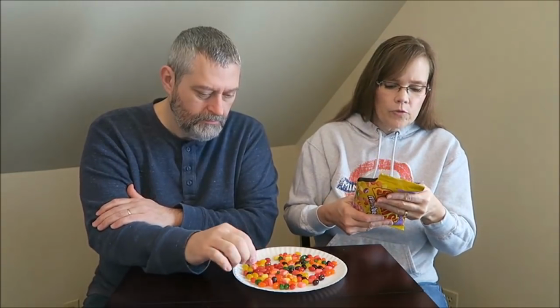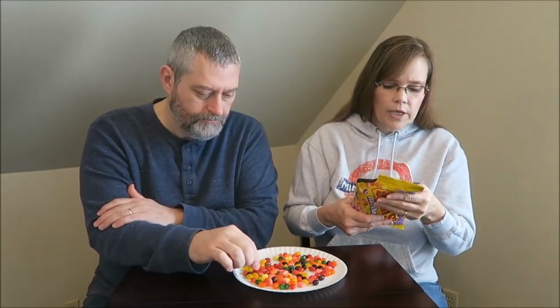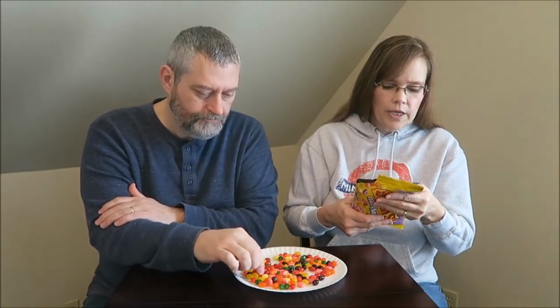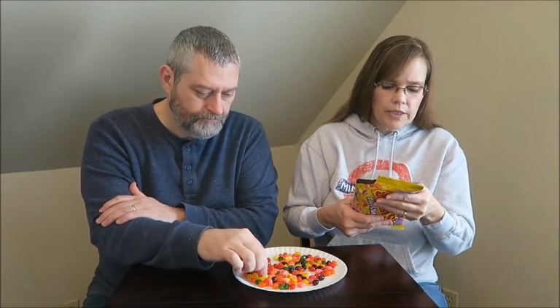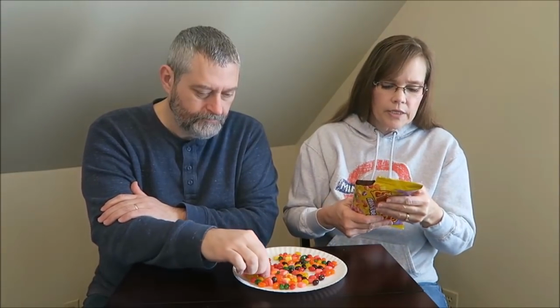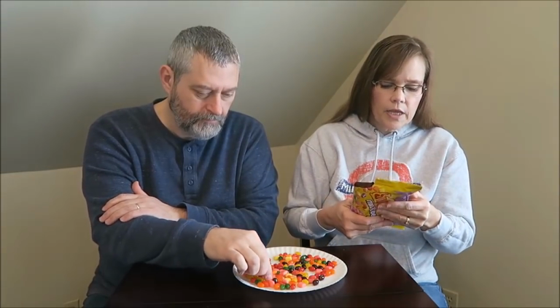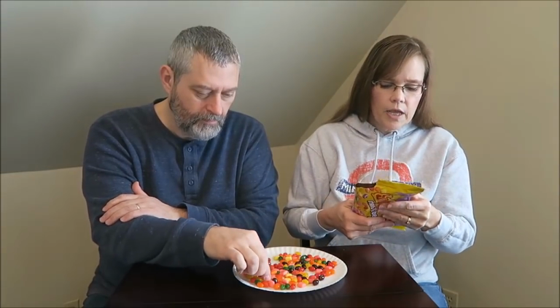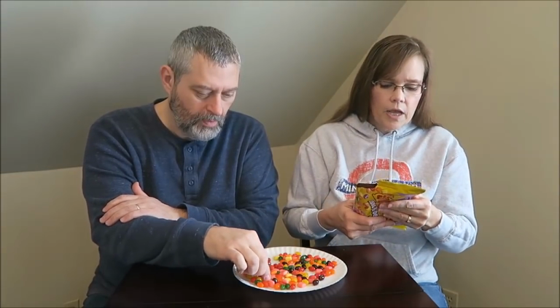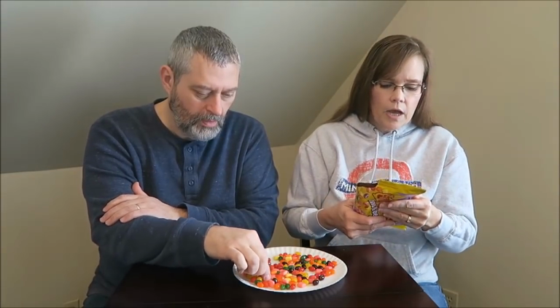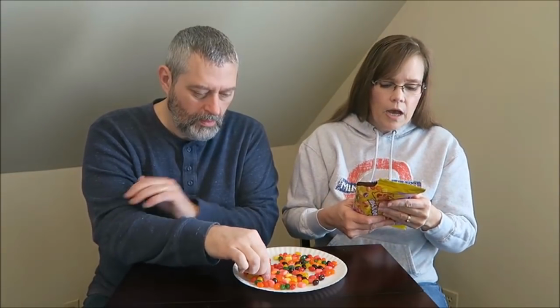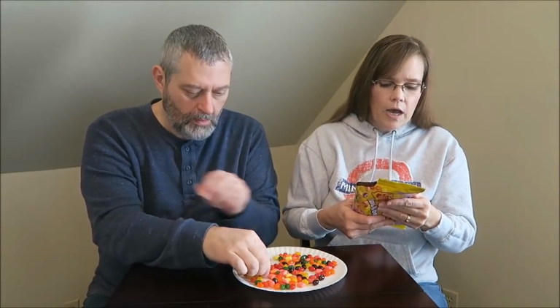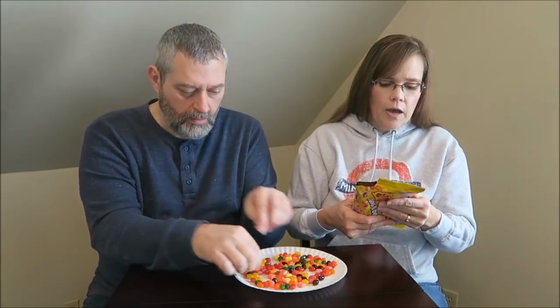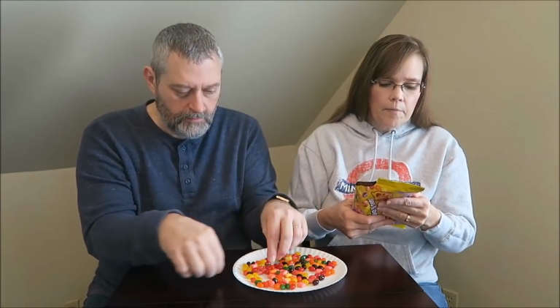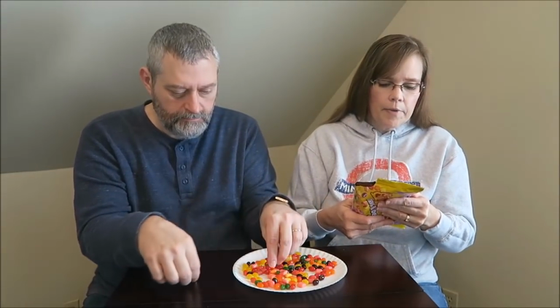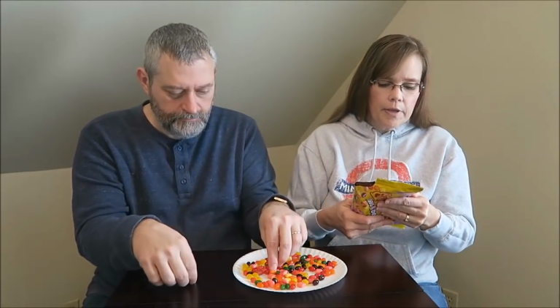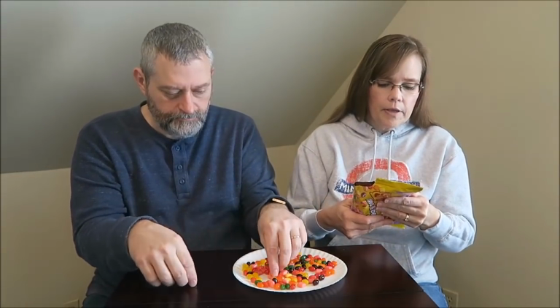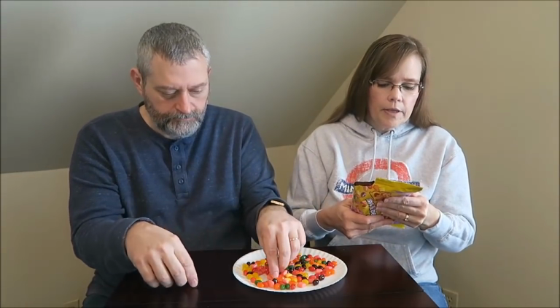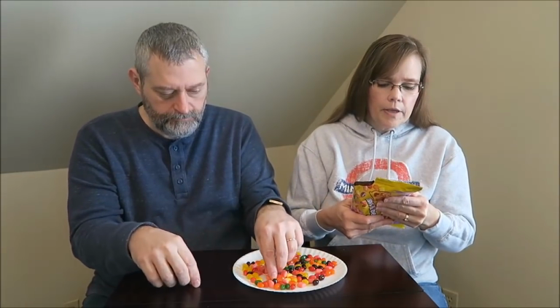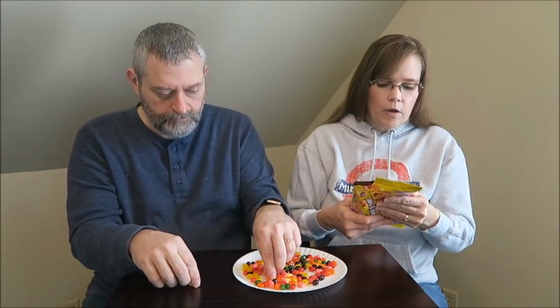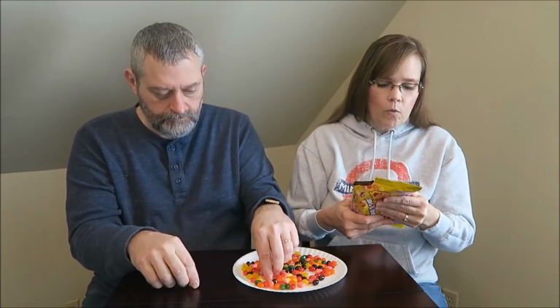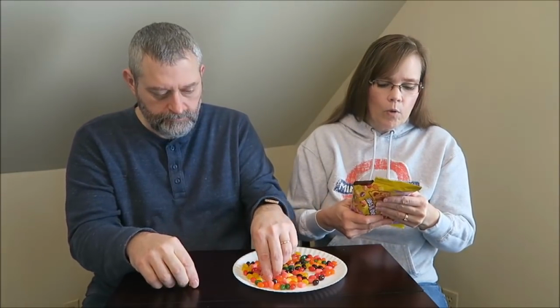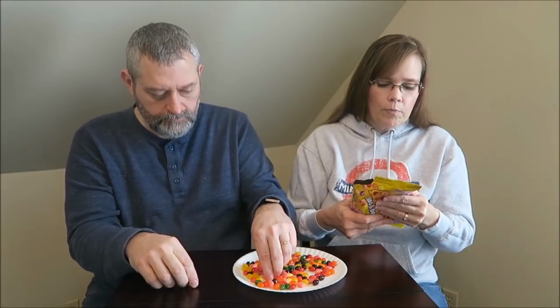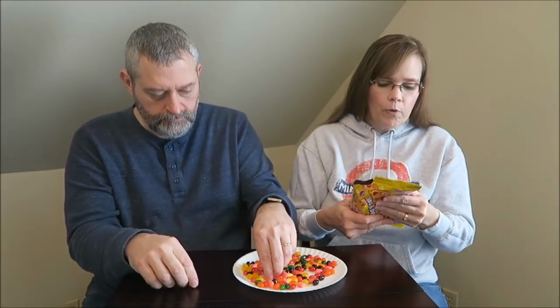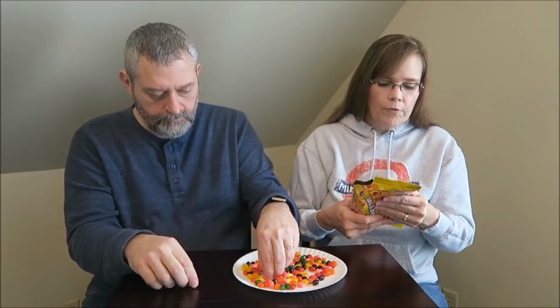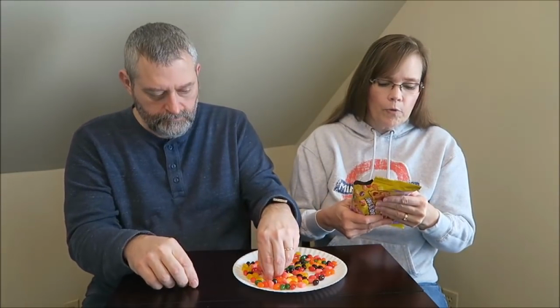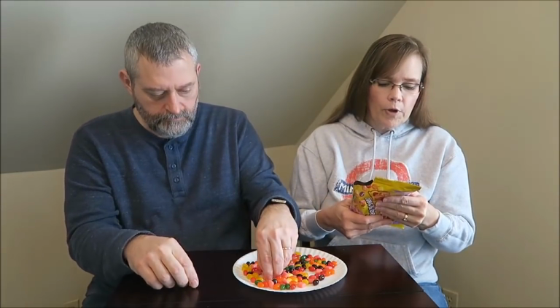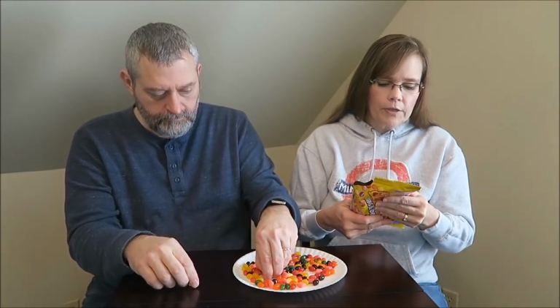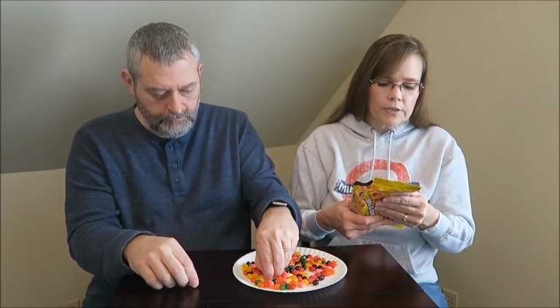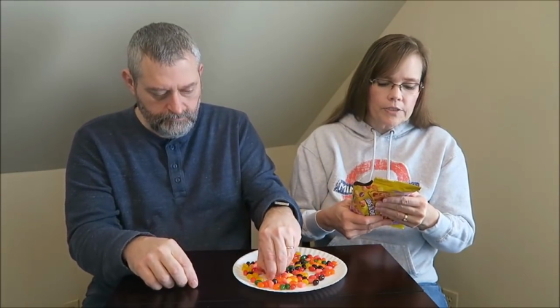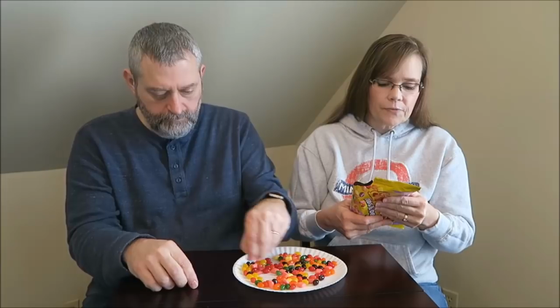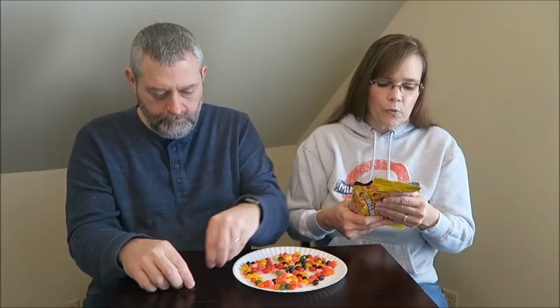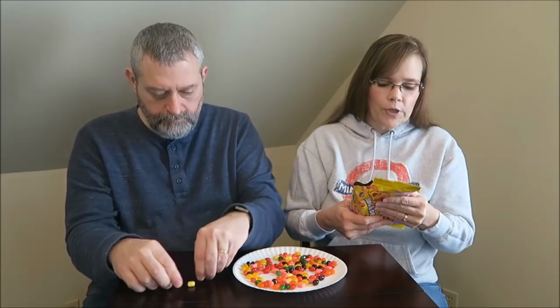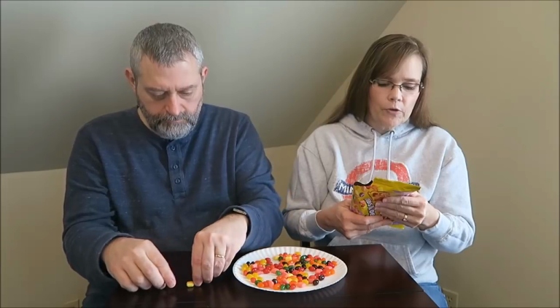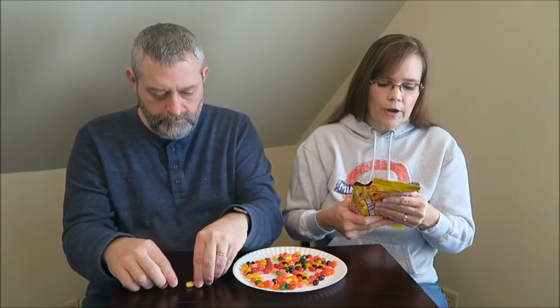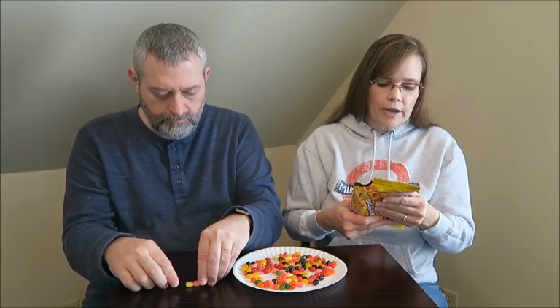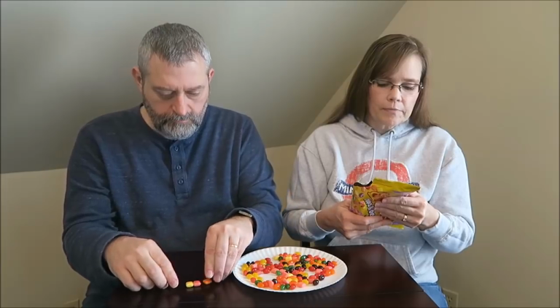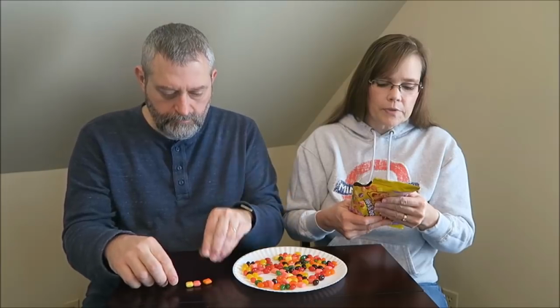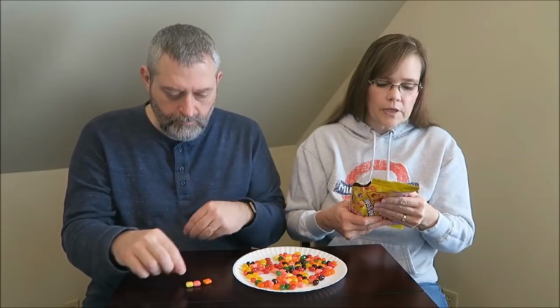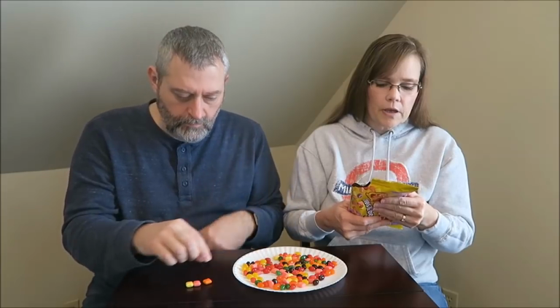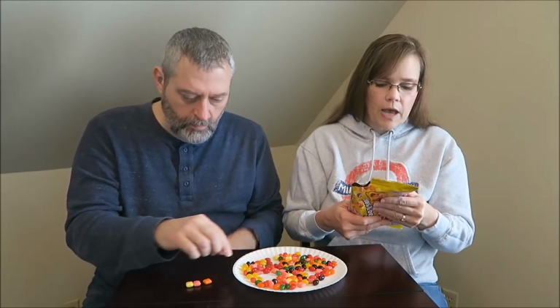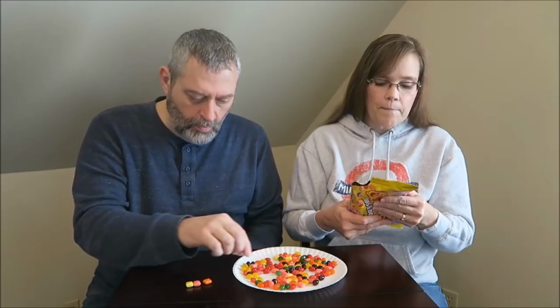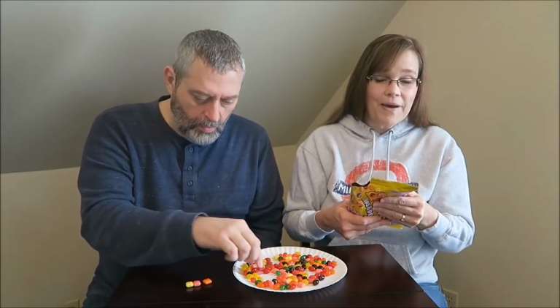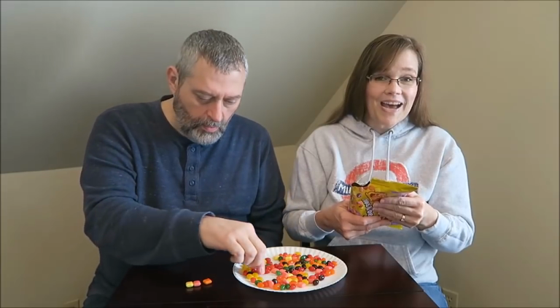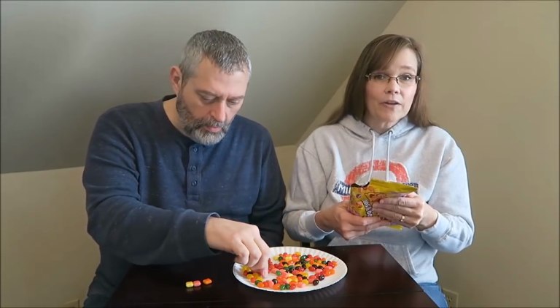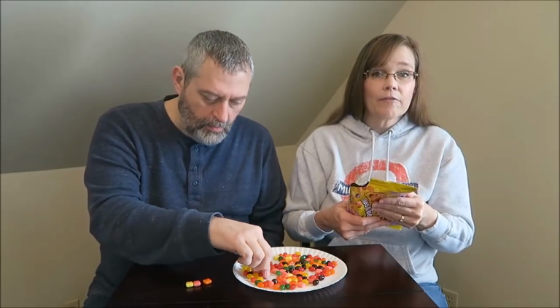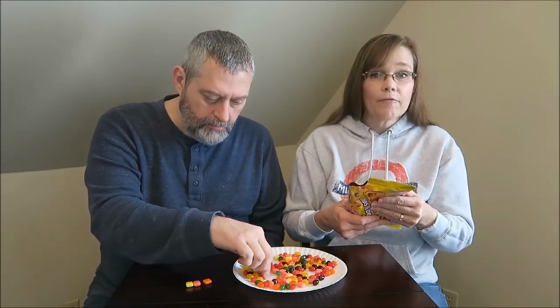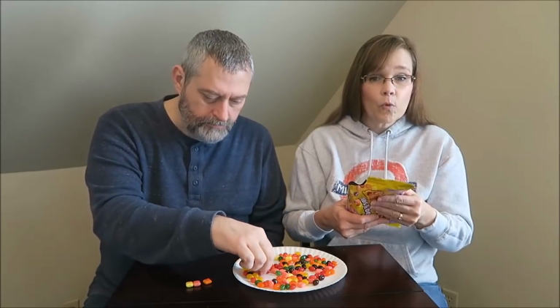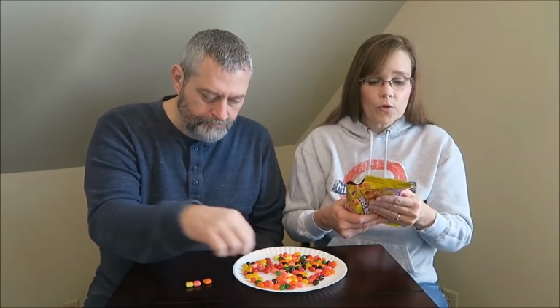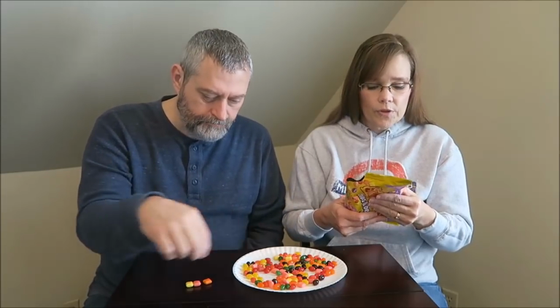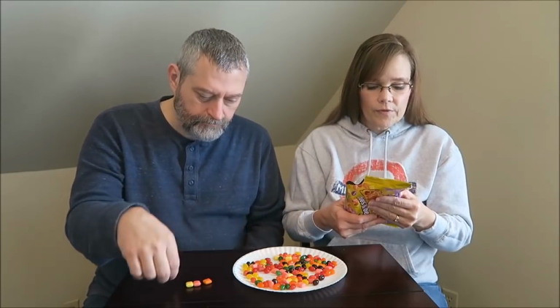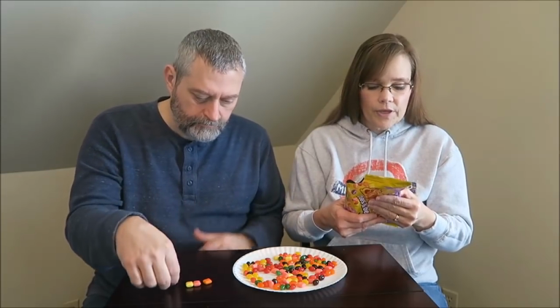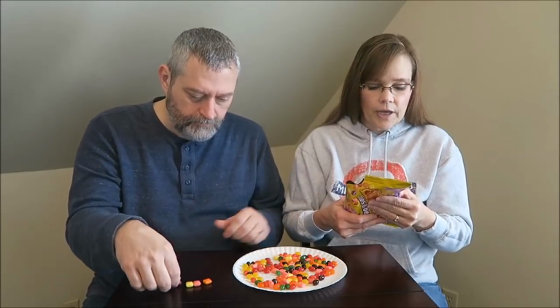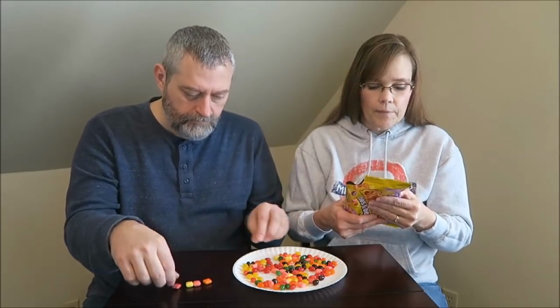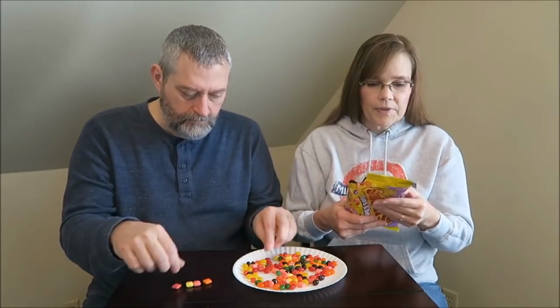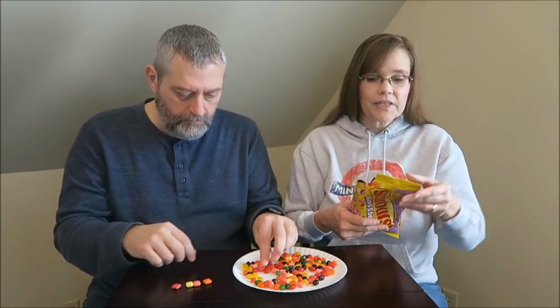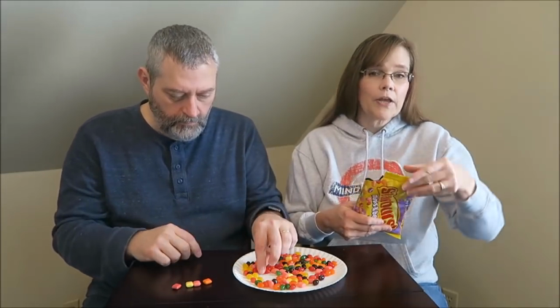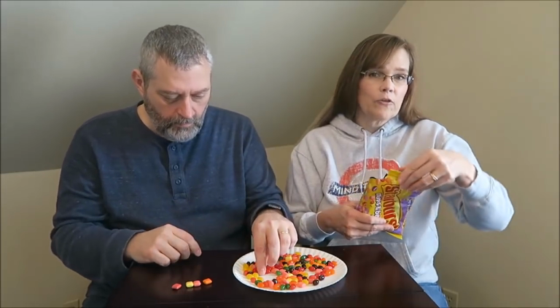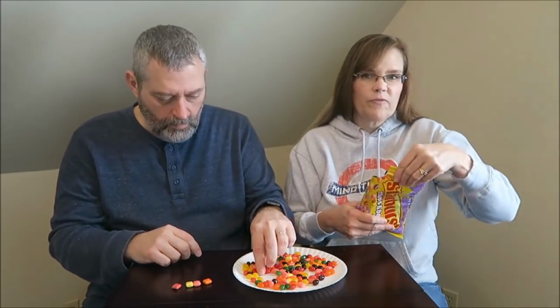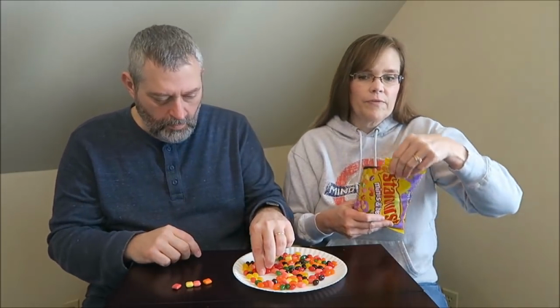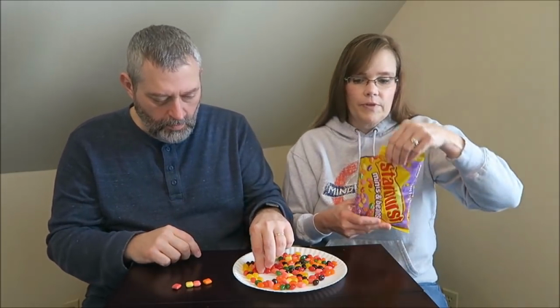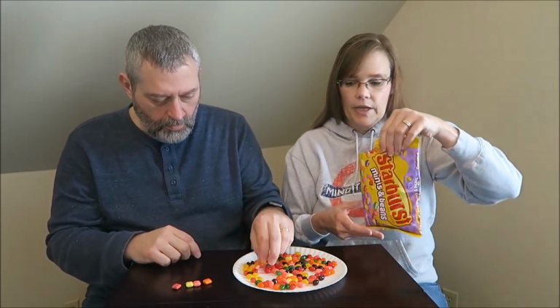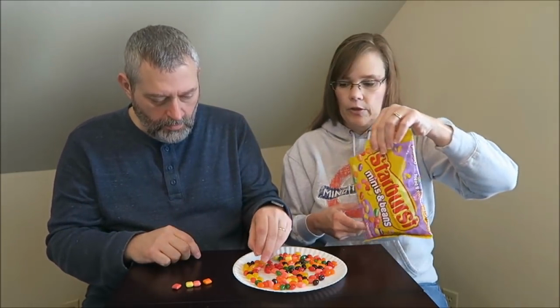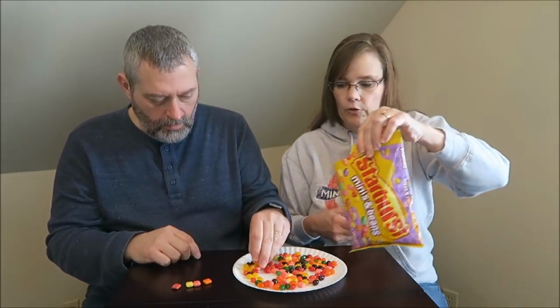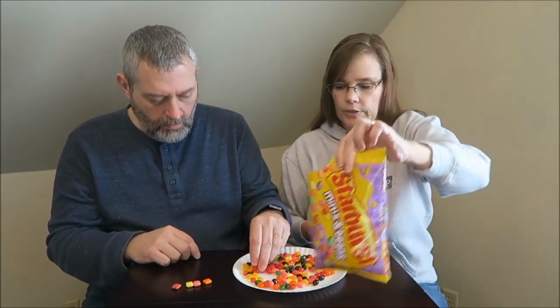You get 1.4 ounces, 40 grams — about a fourth of a cup is 150 calories.